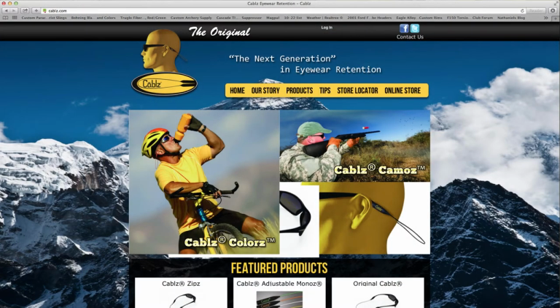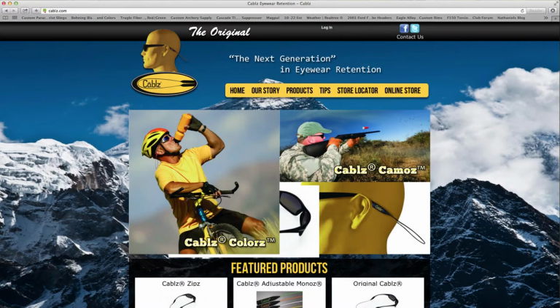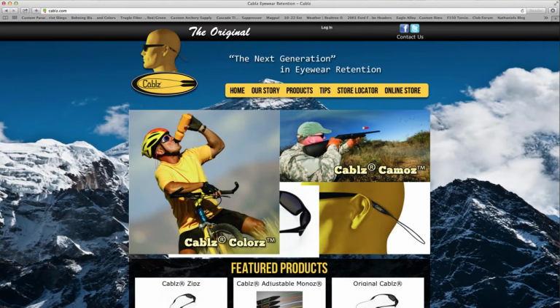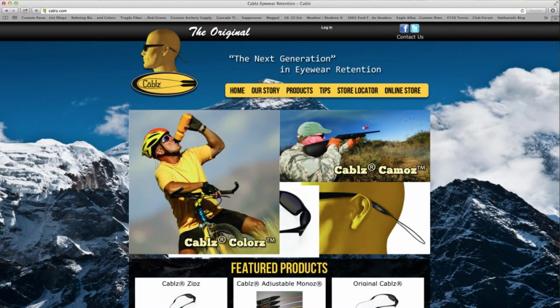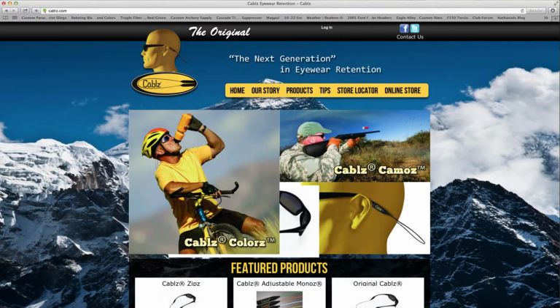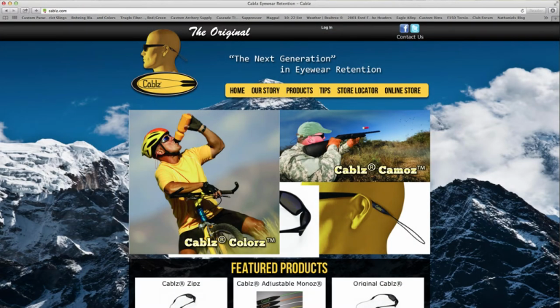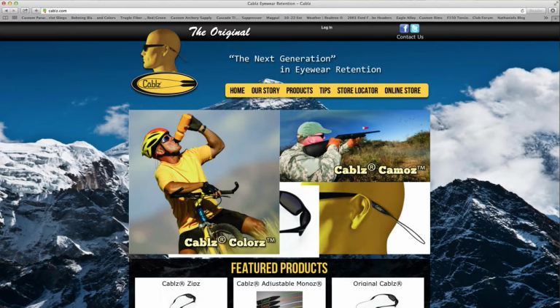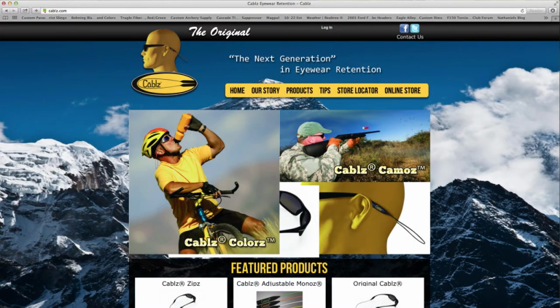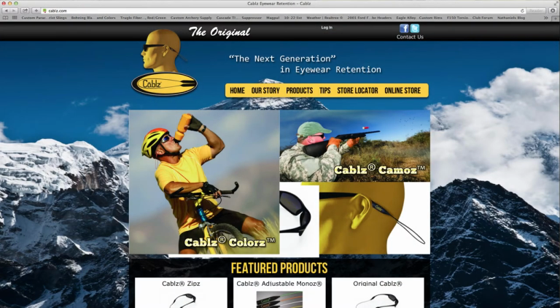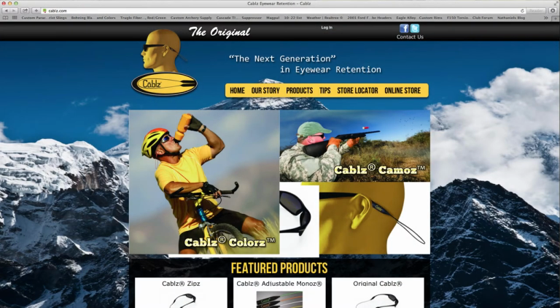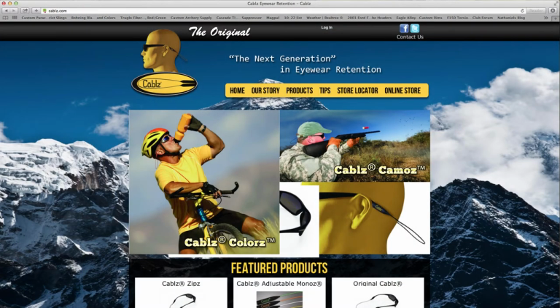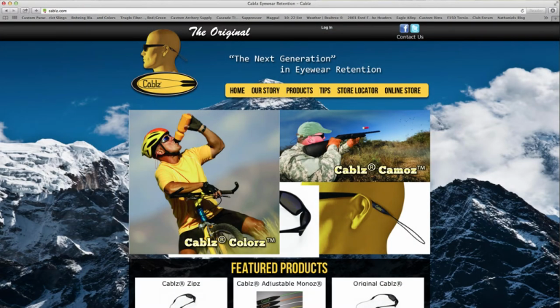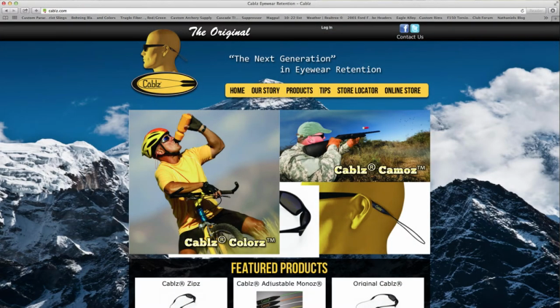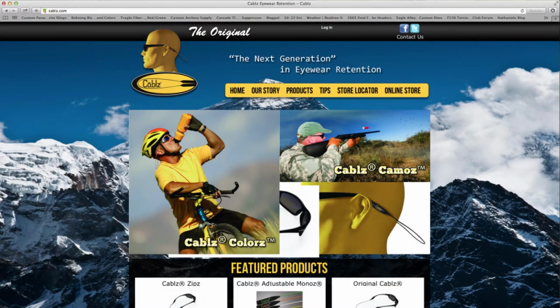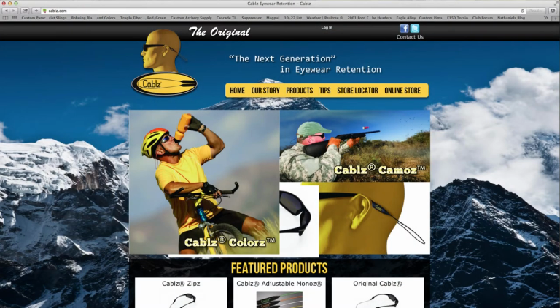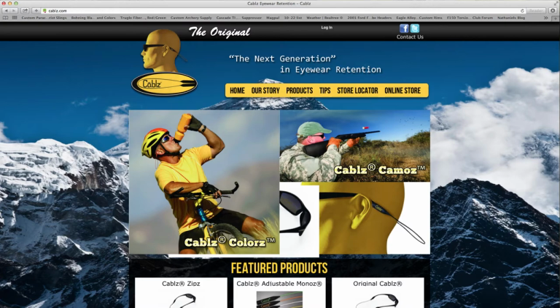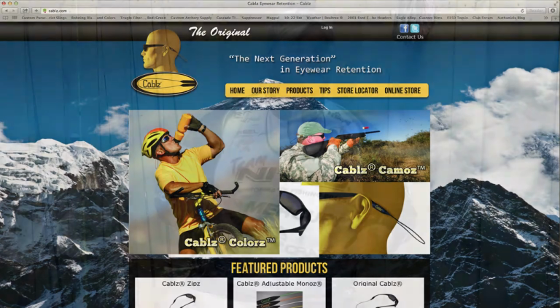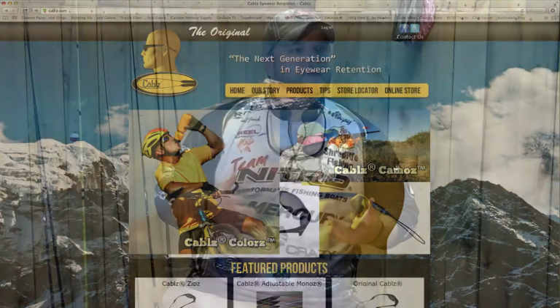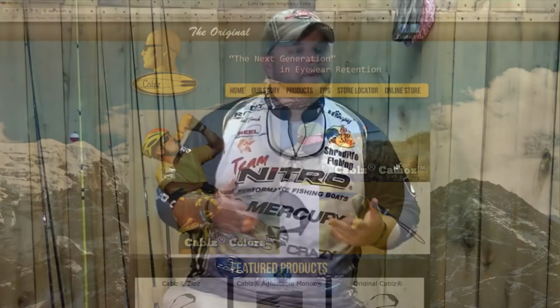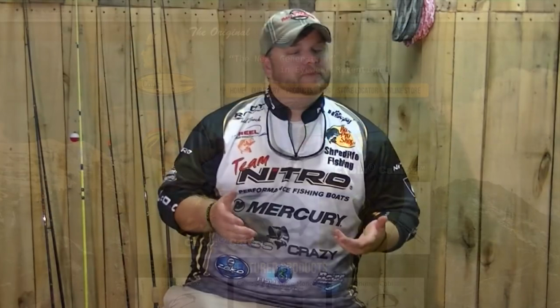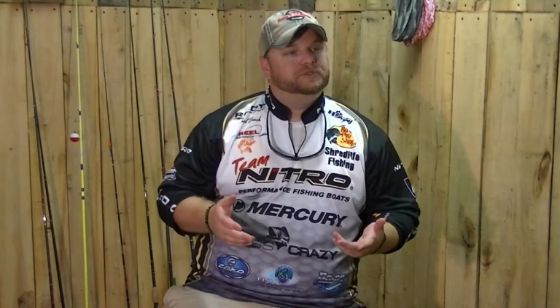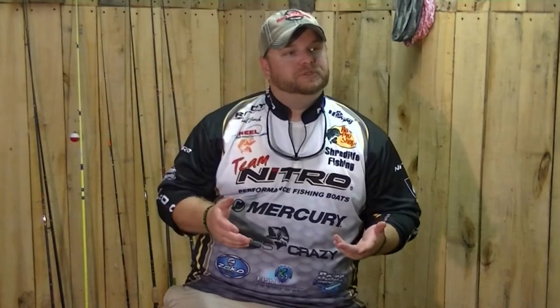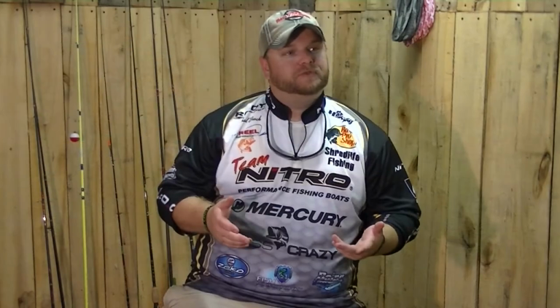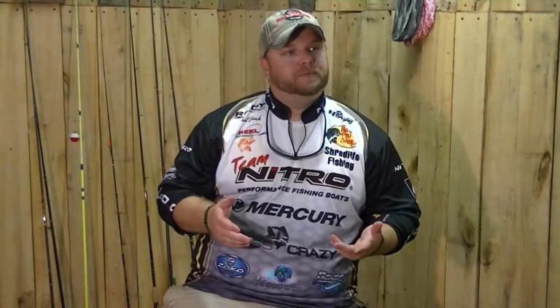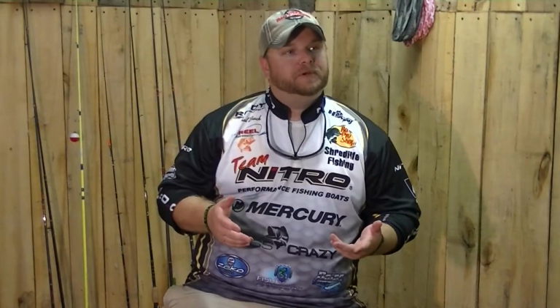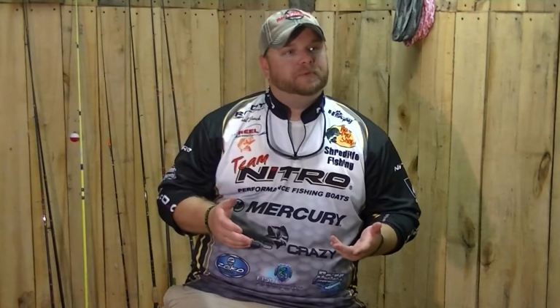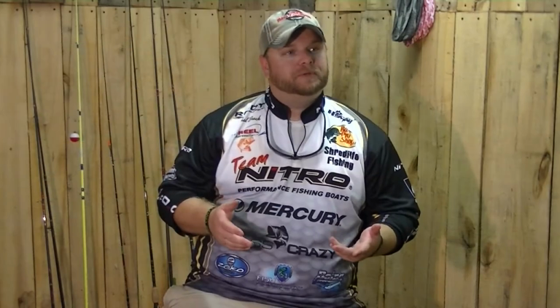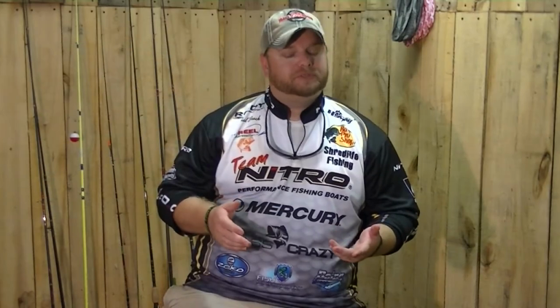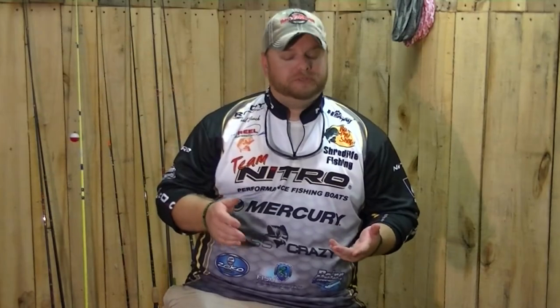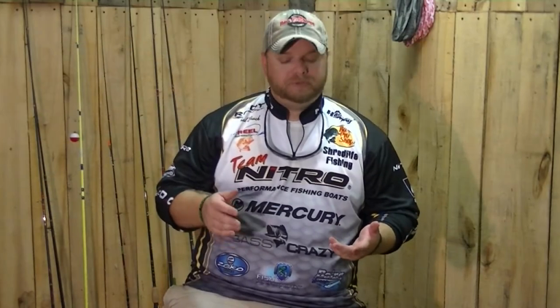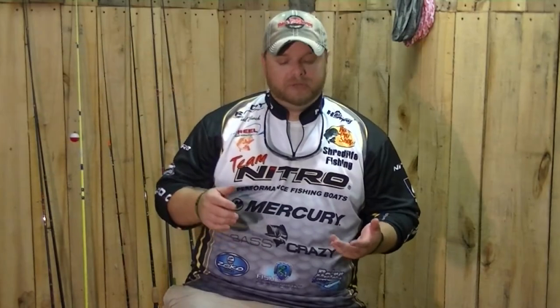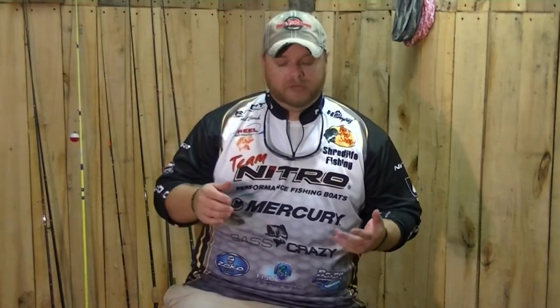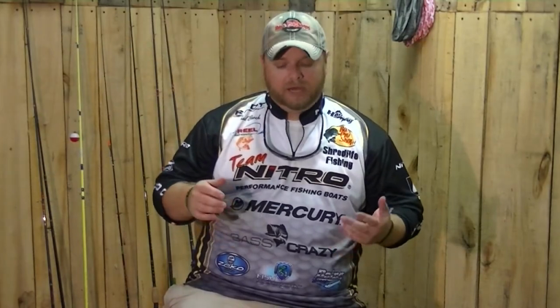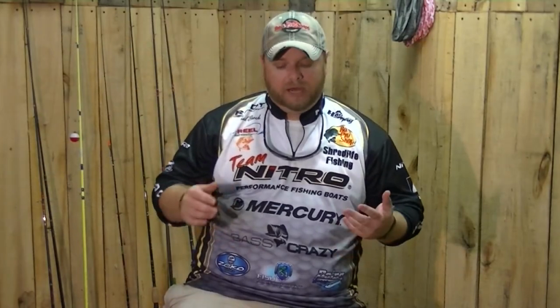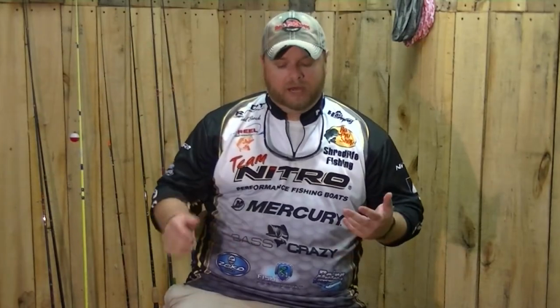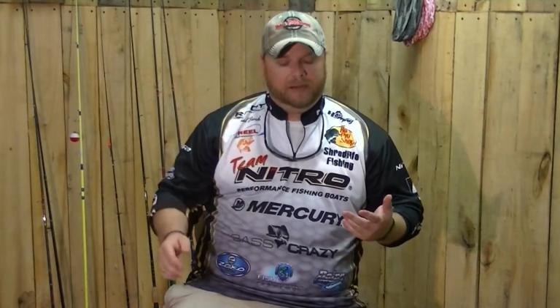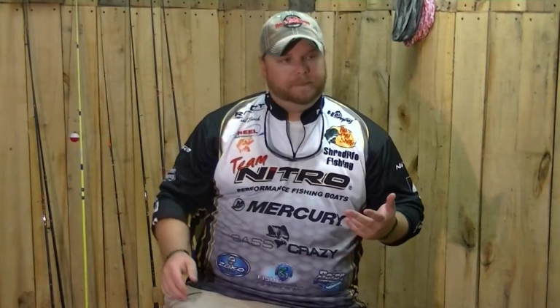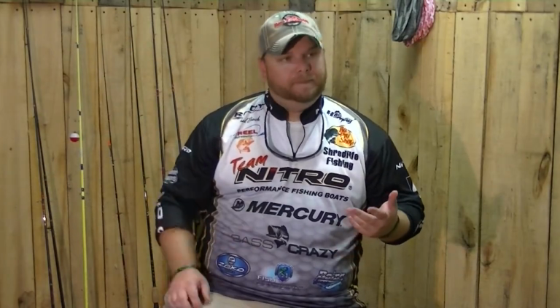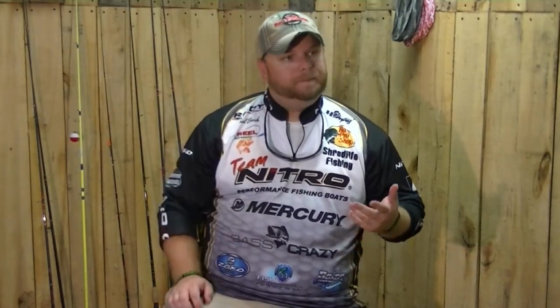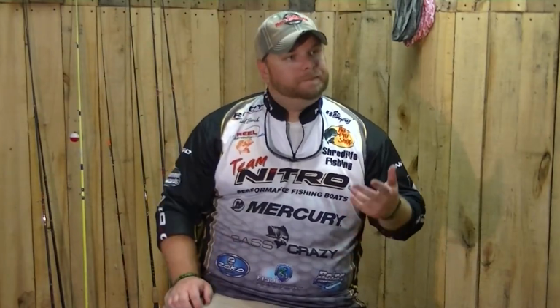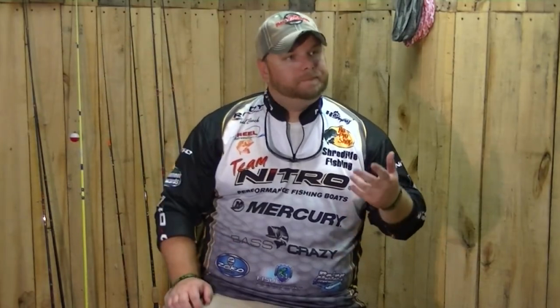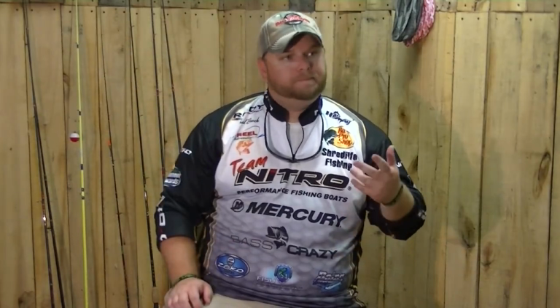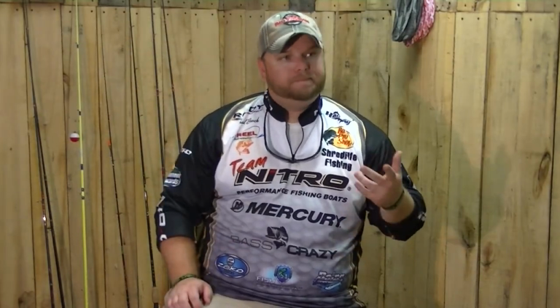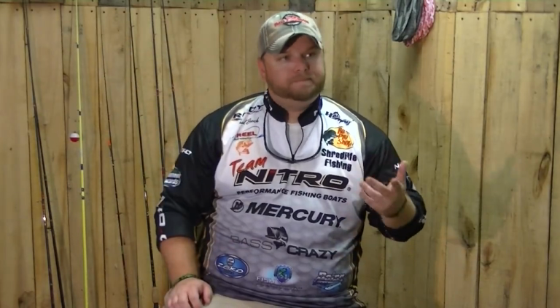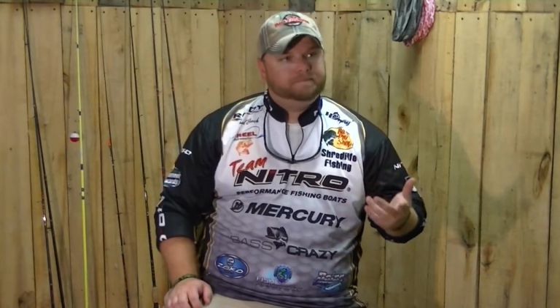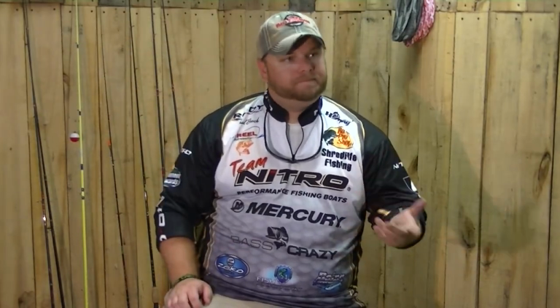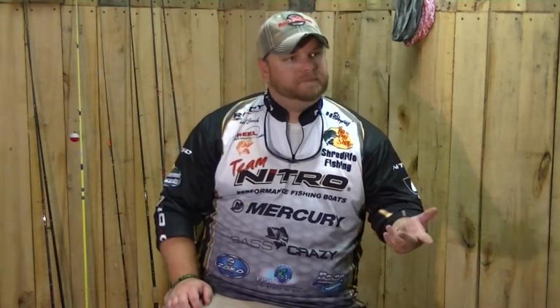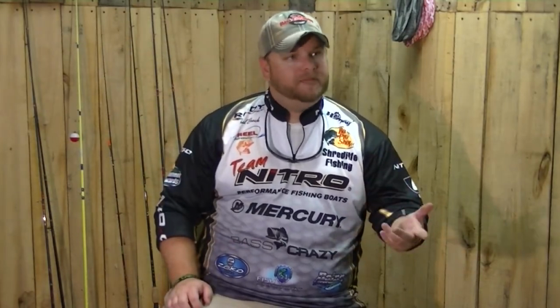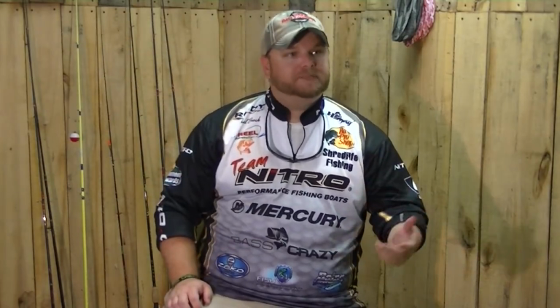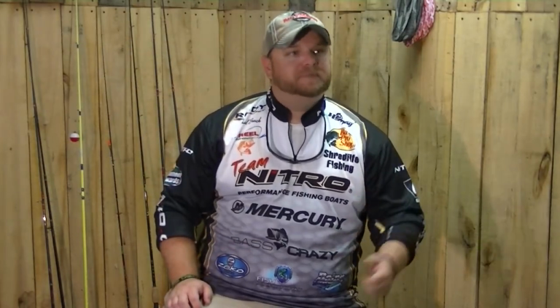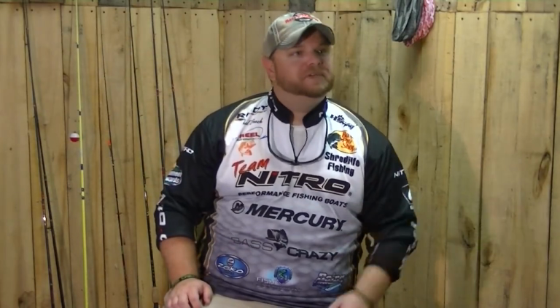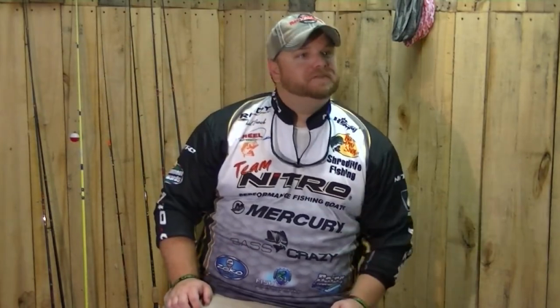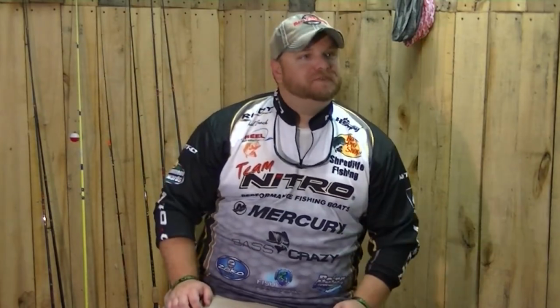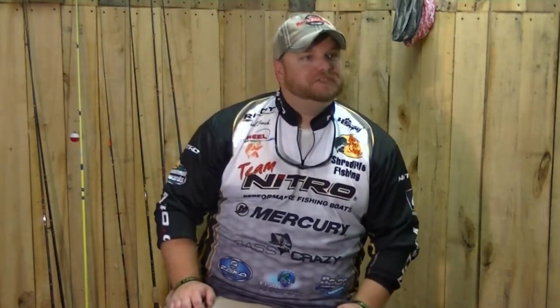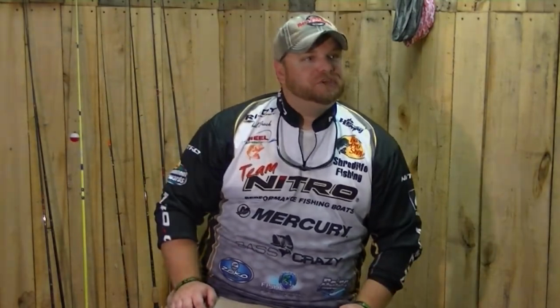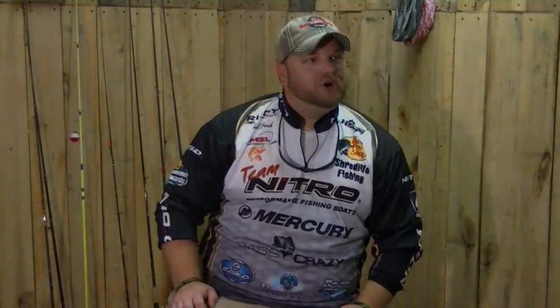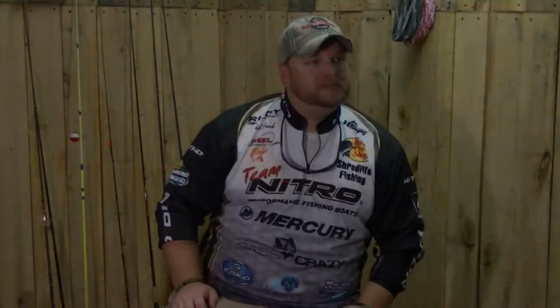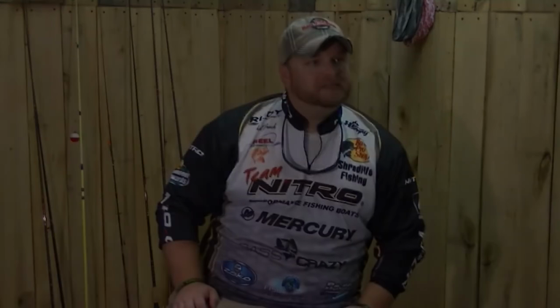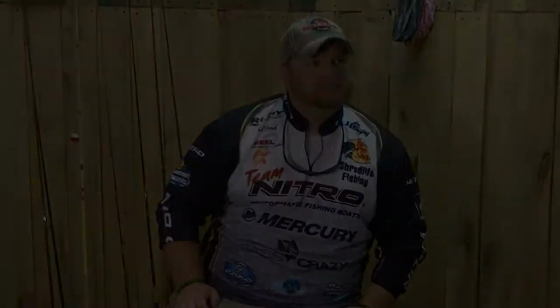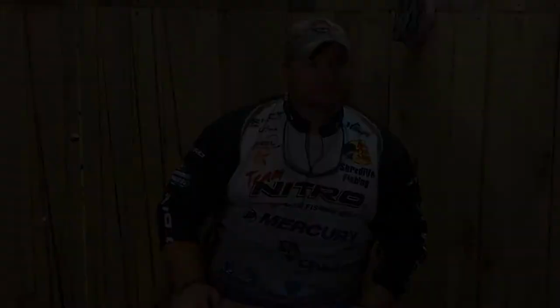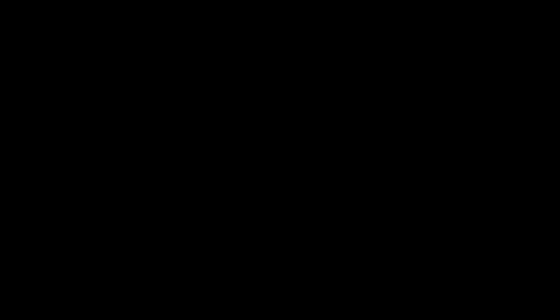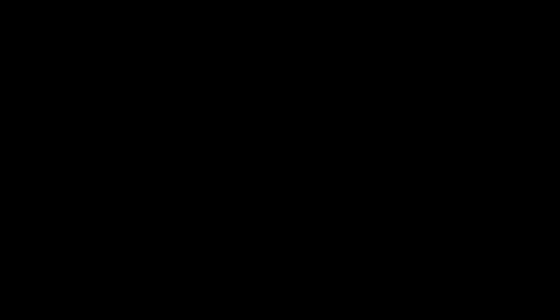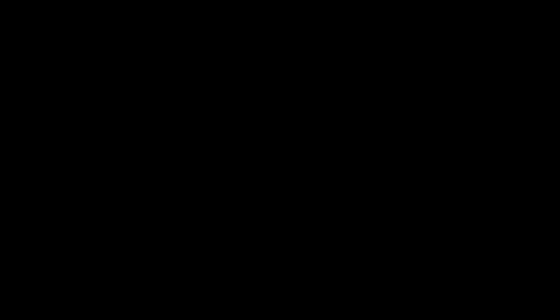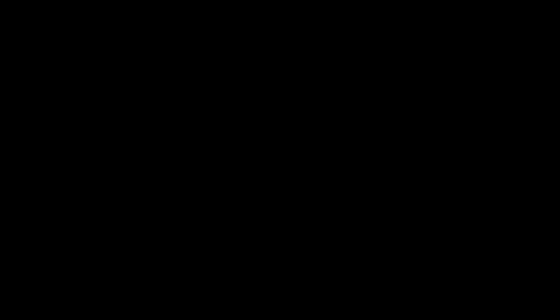They've got some new color combinations coming out that you'll be able to choose from here real soon. That's been your Fish Guardian Tip of the Week. We'll see you soon.